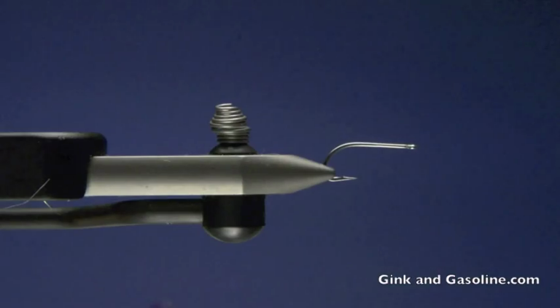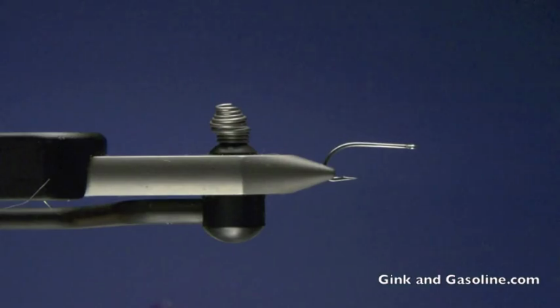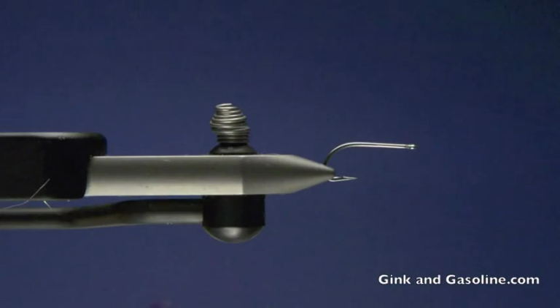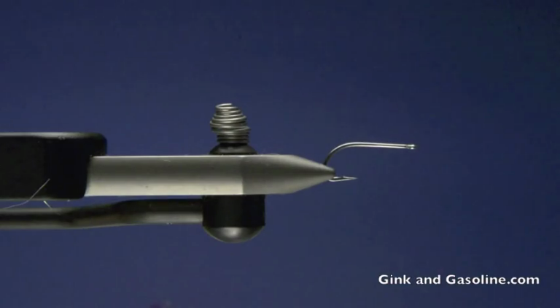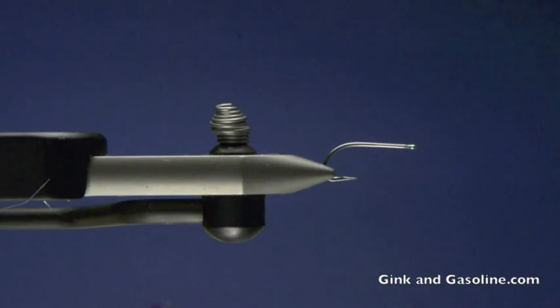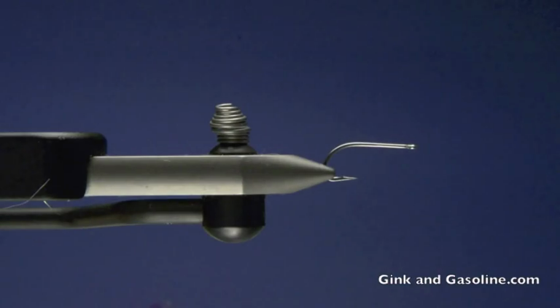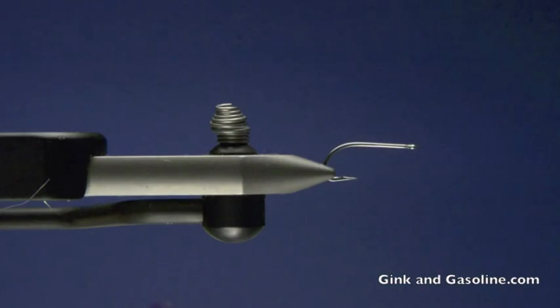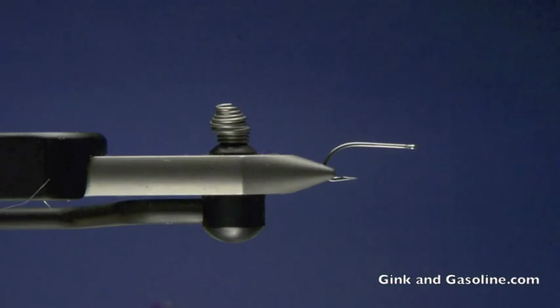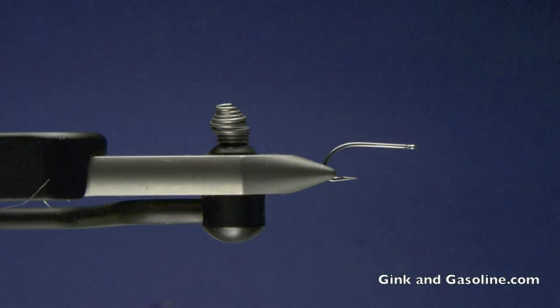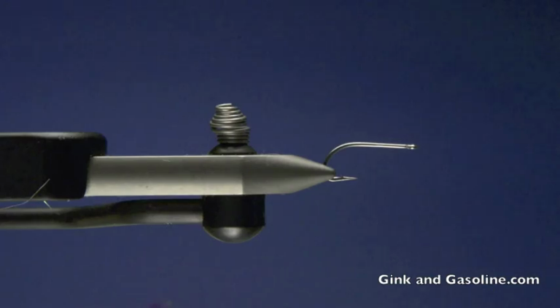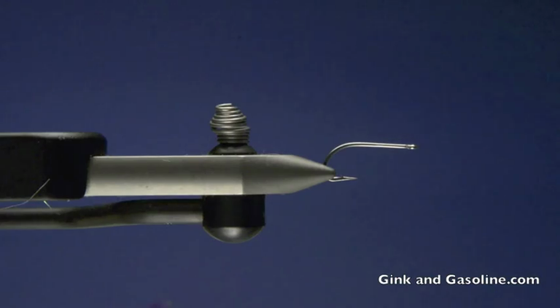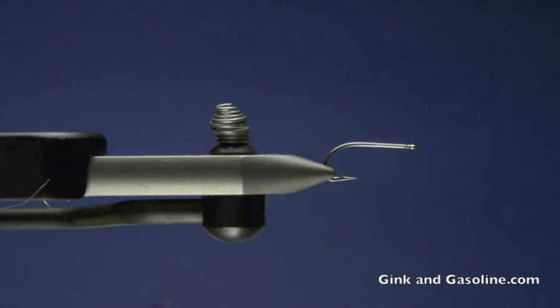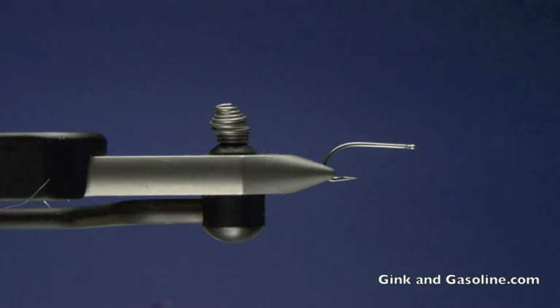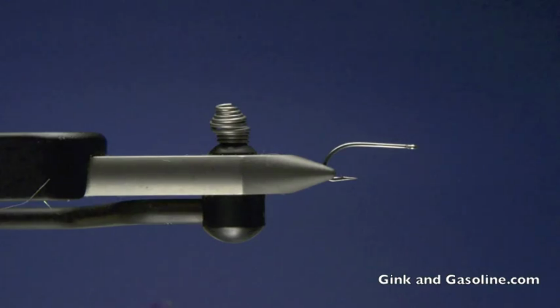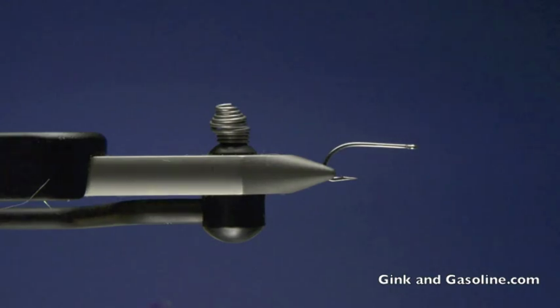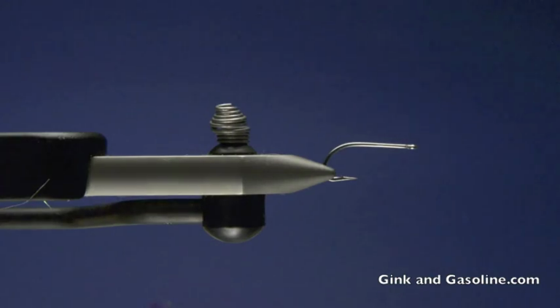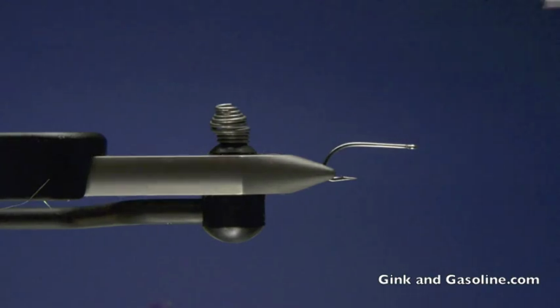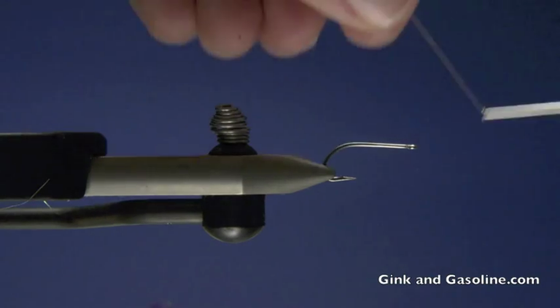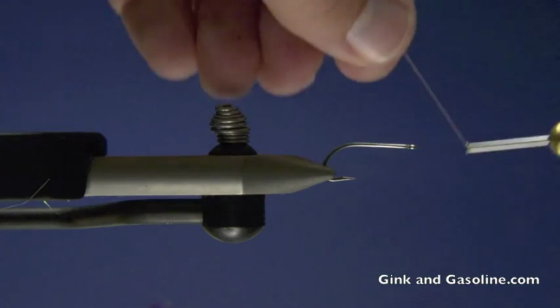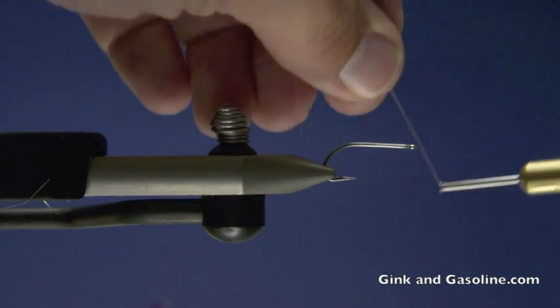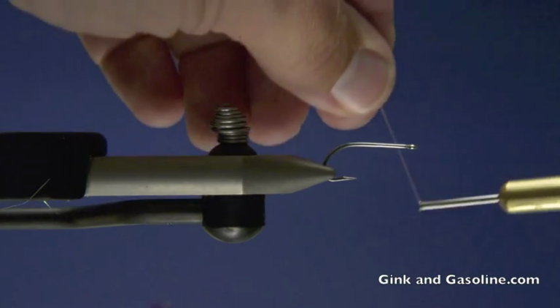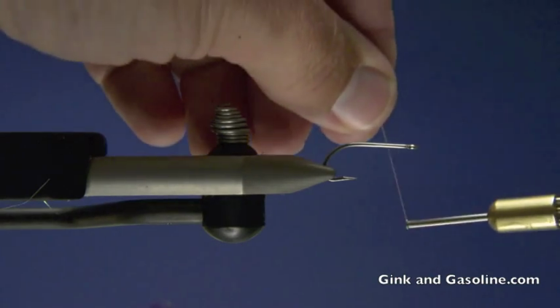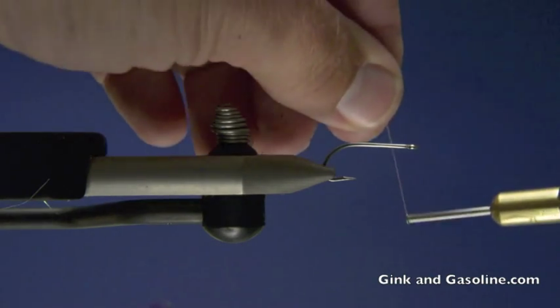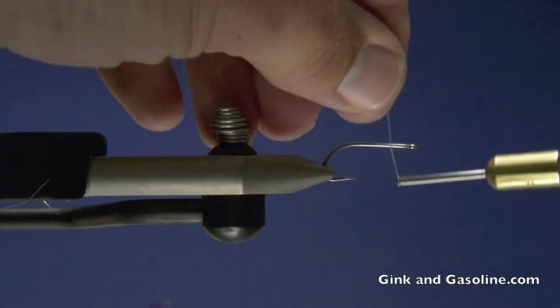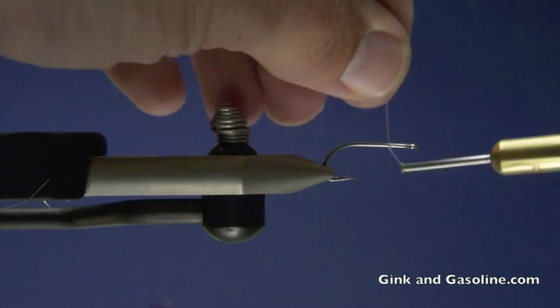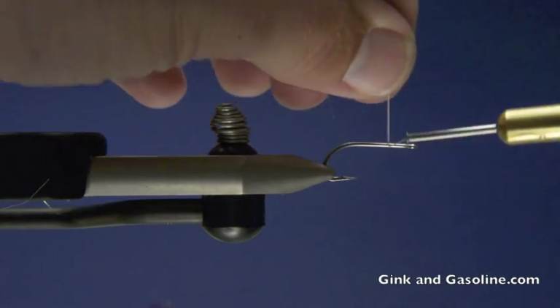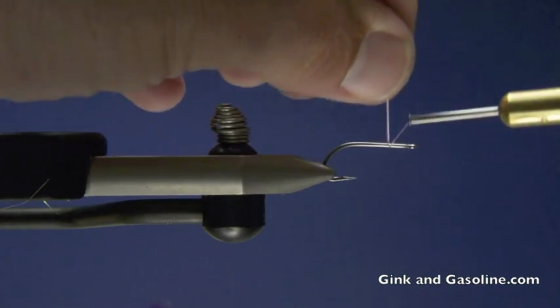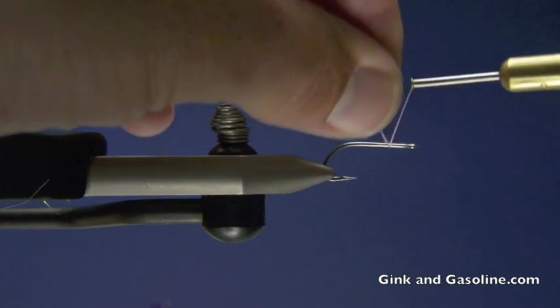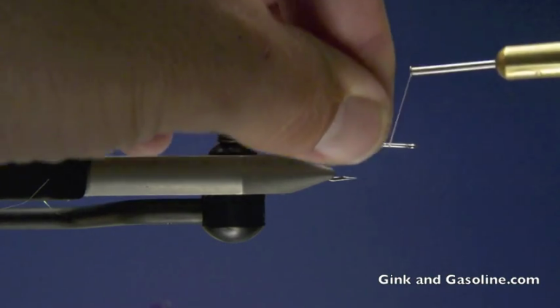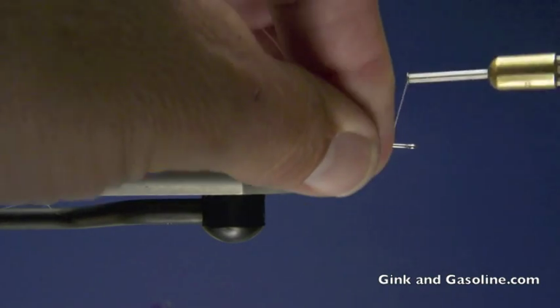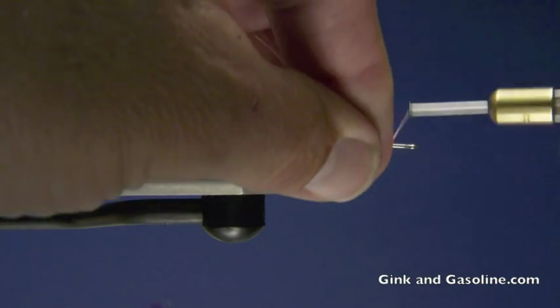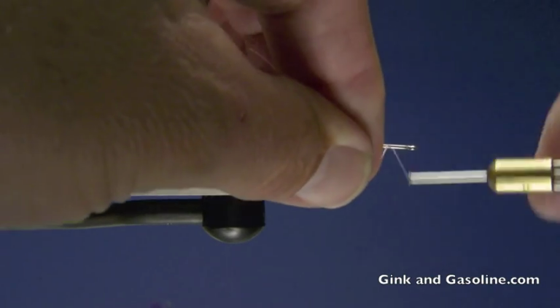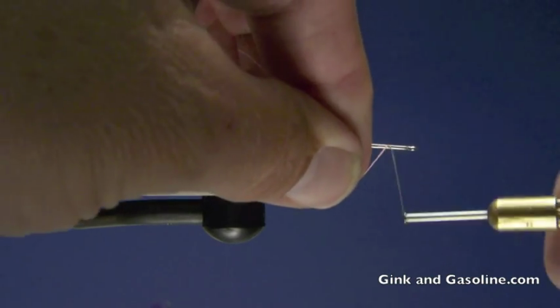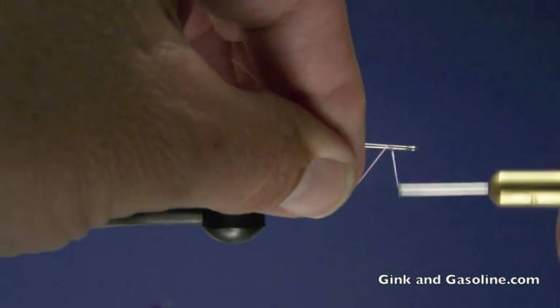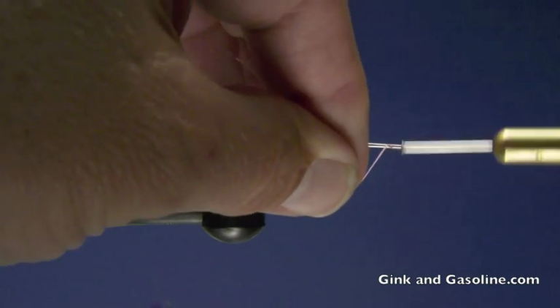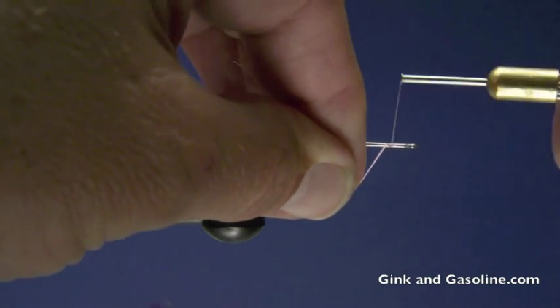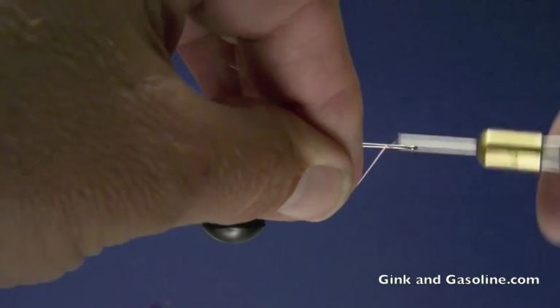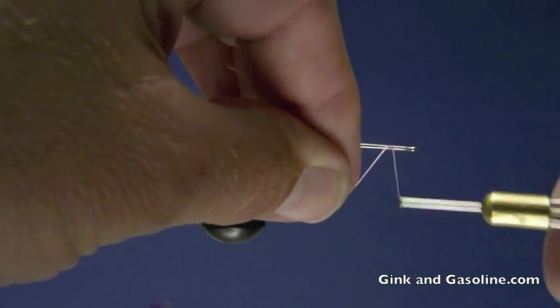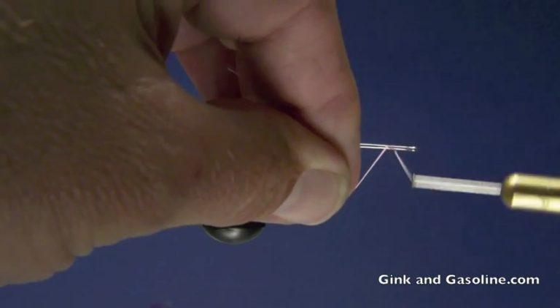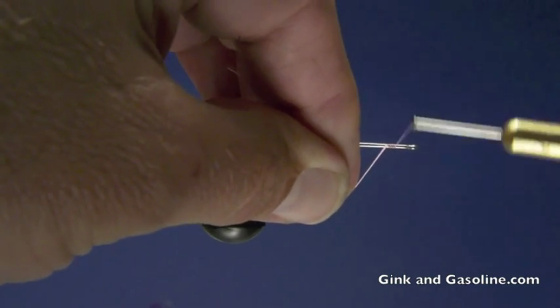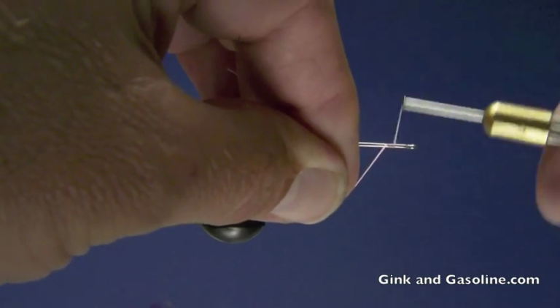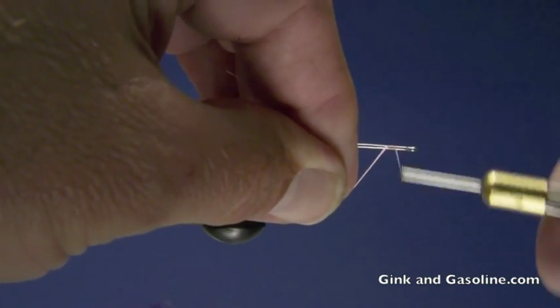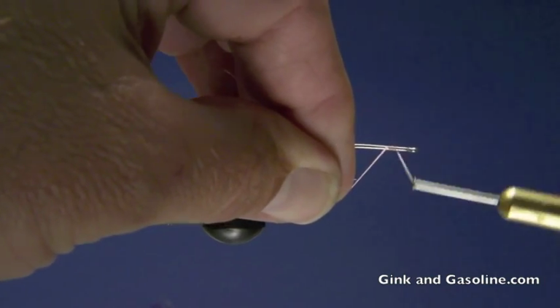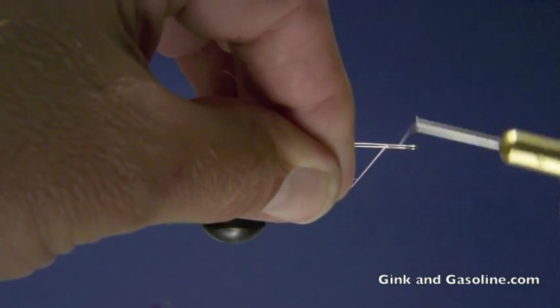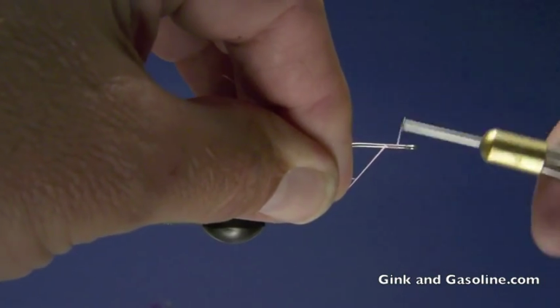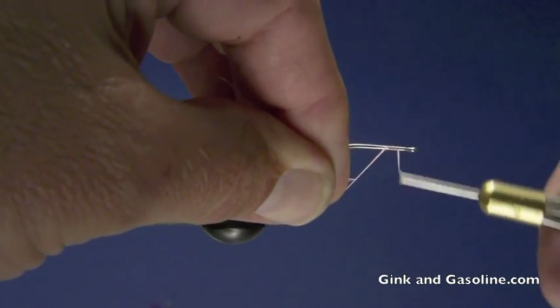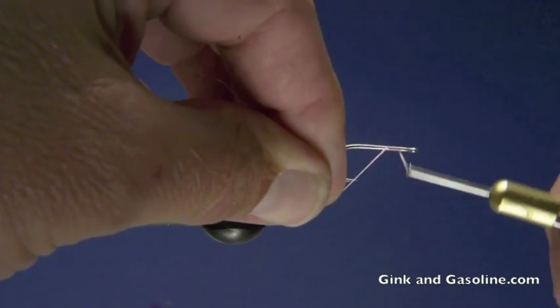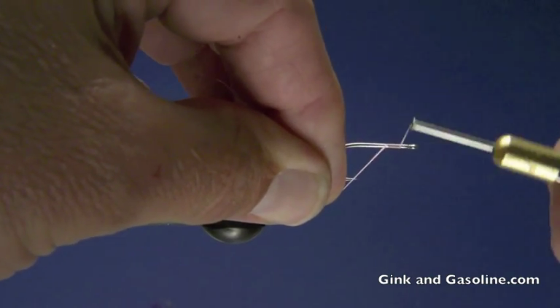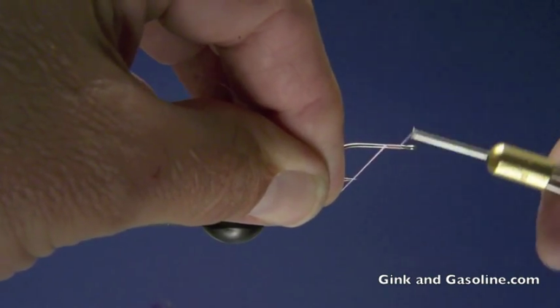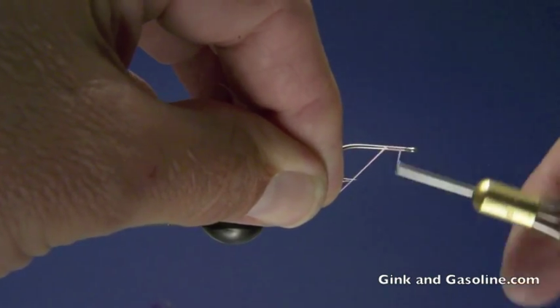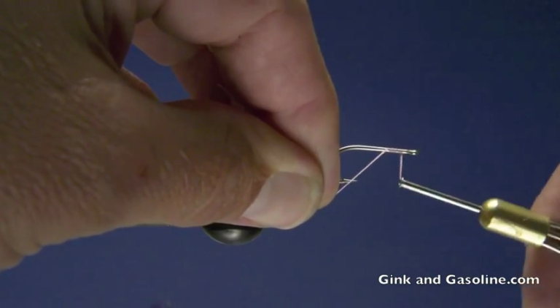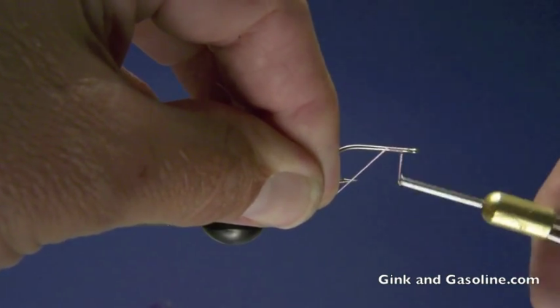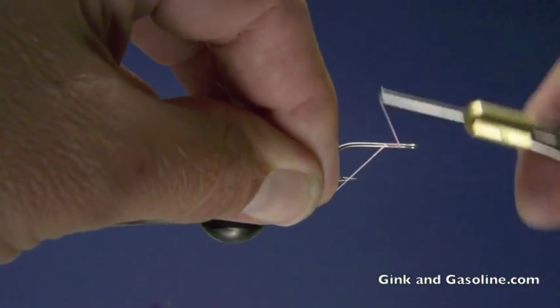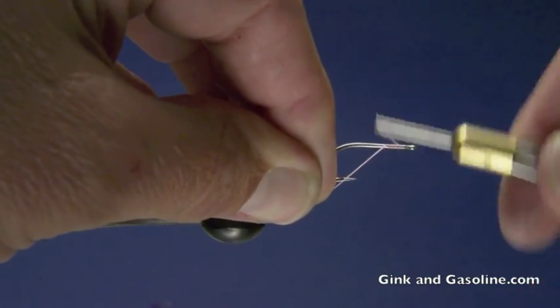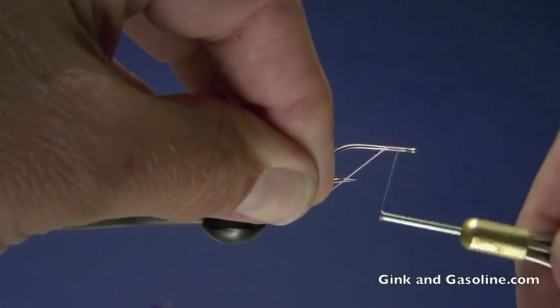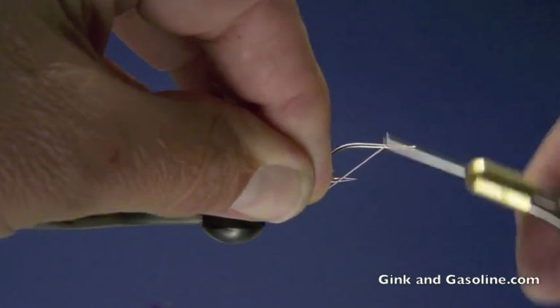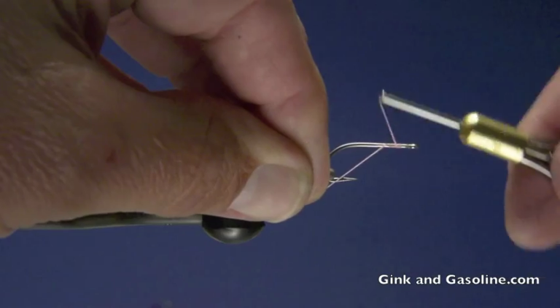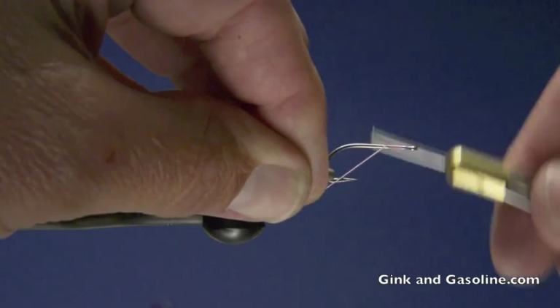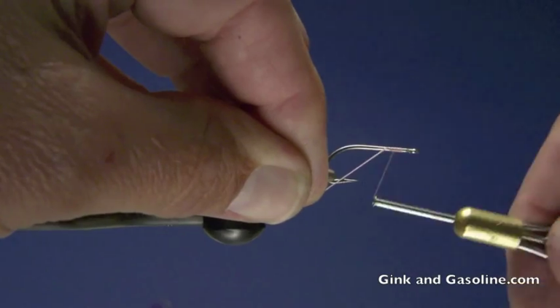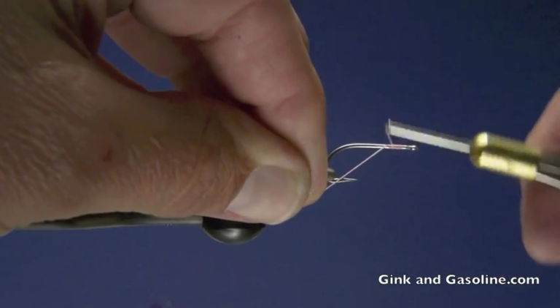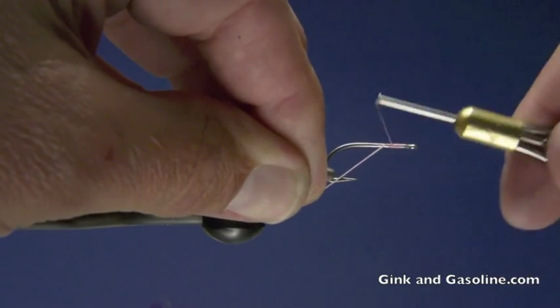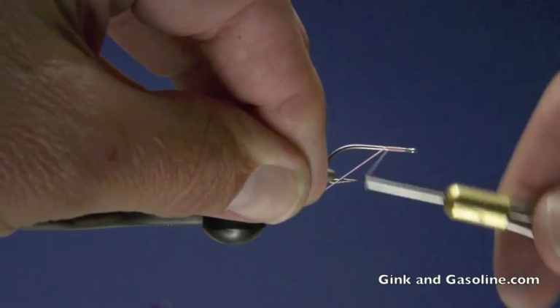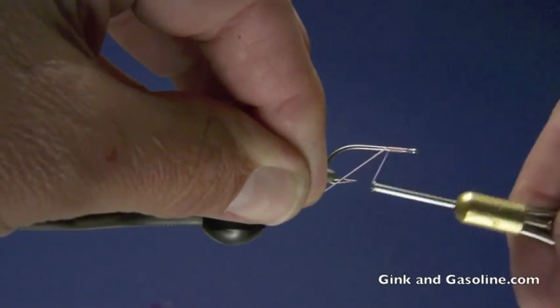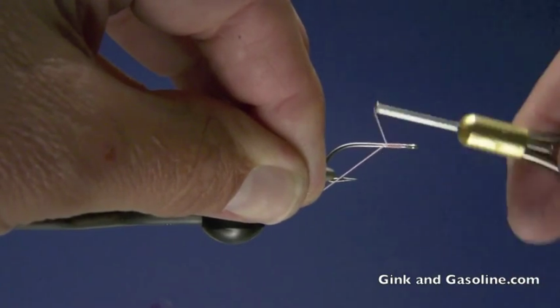Hi, Louis K. Hill here for Ginkin Gasoline. Today I'm going to show you how to tie one of my bonefish patterns. This is my glass shrimp.